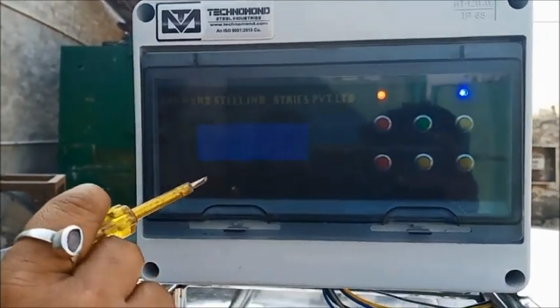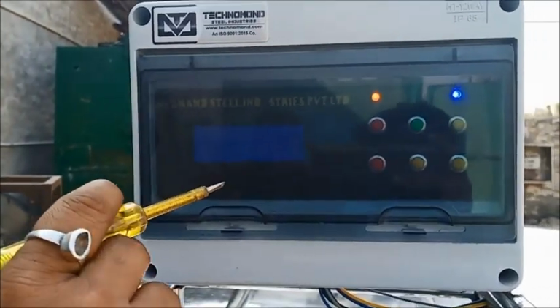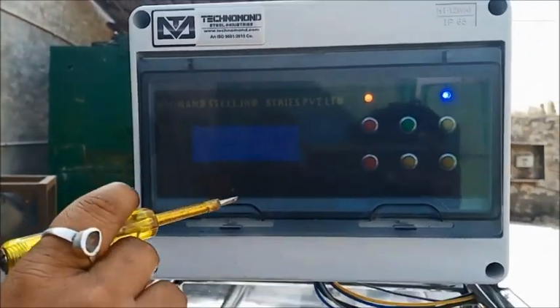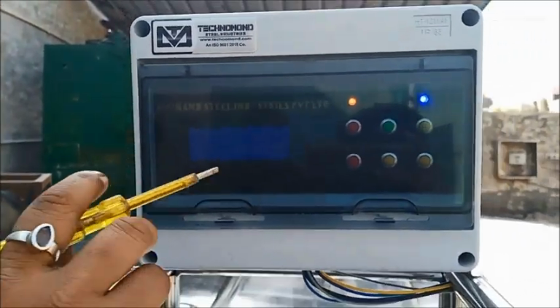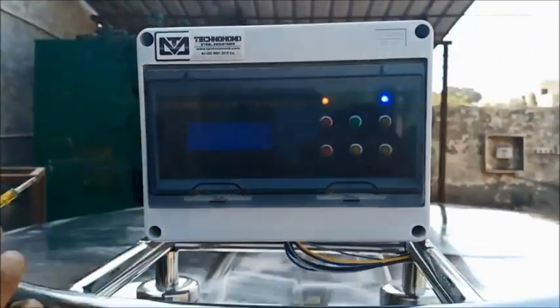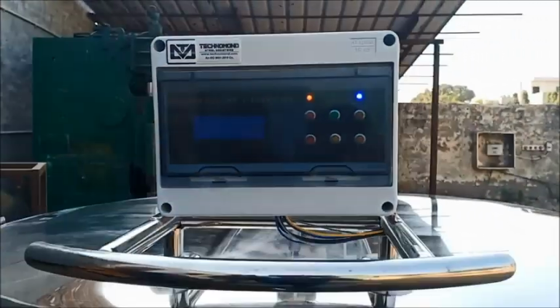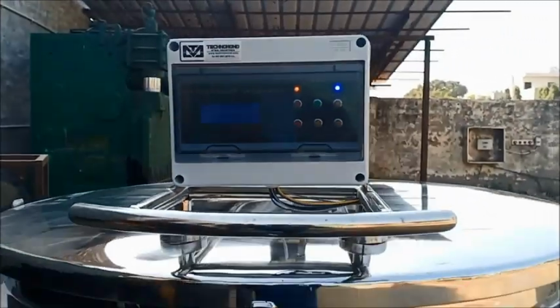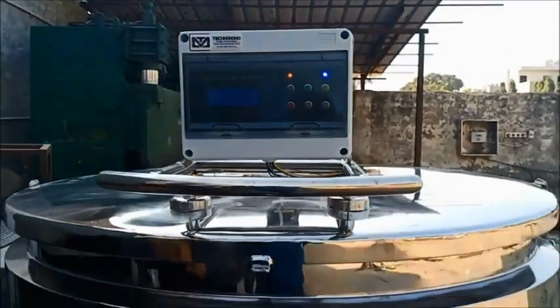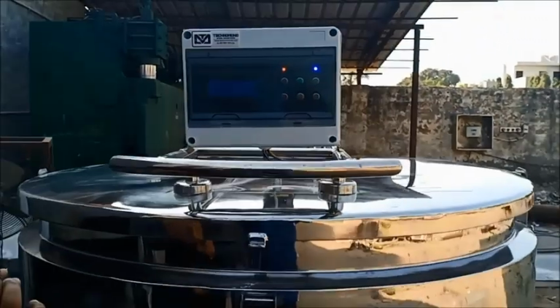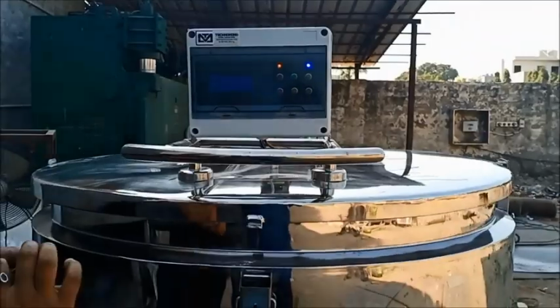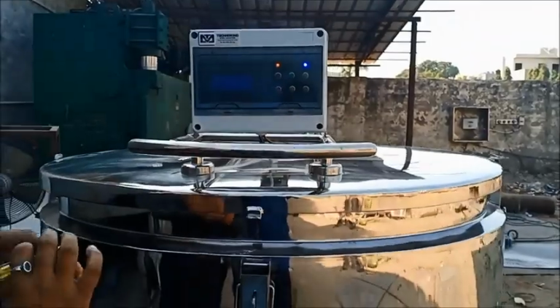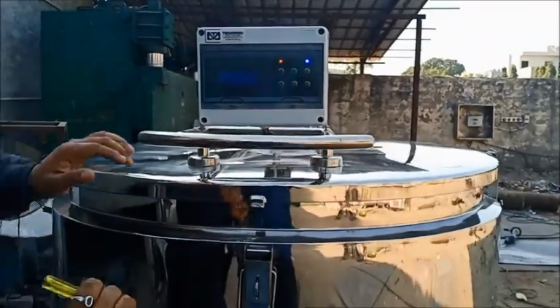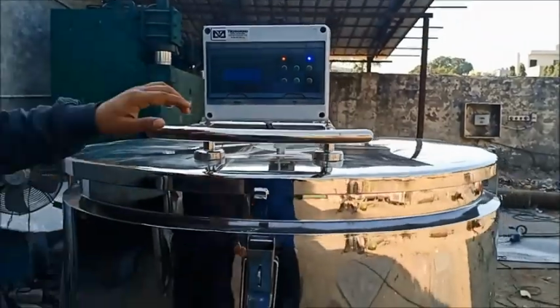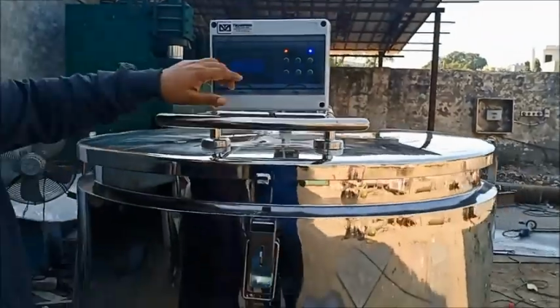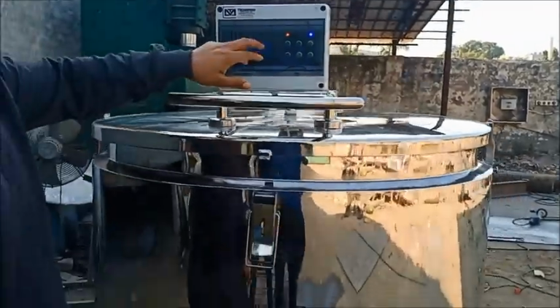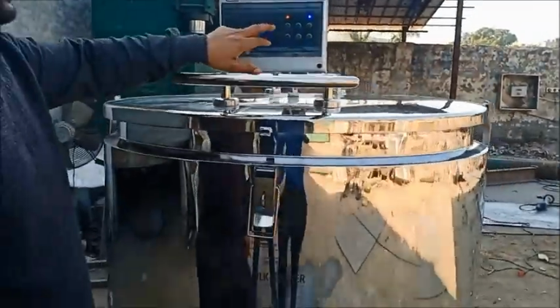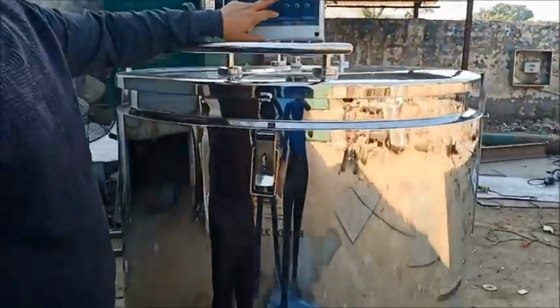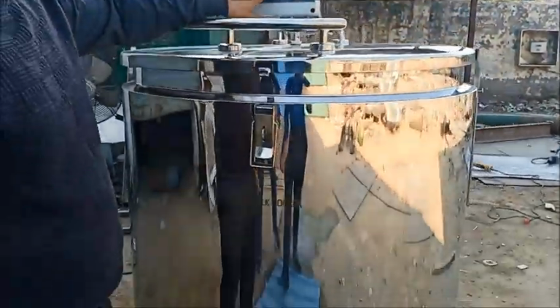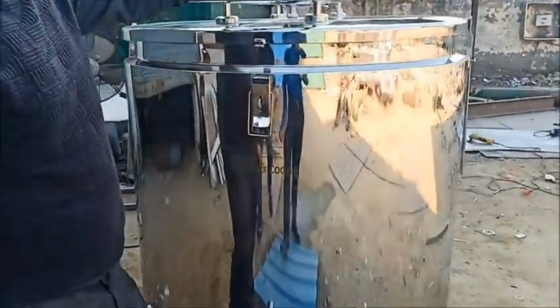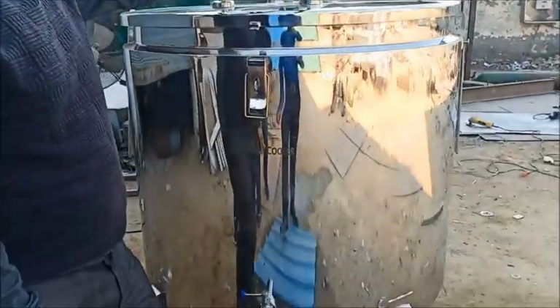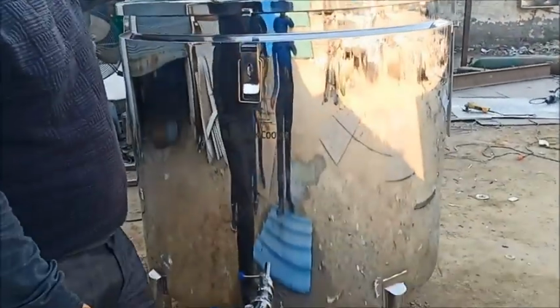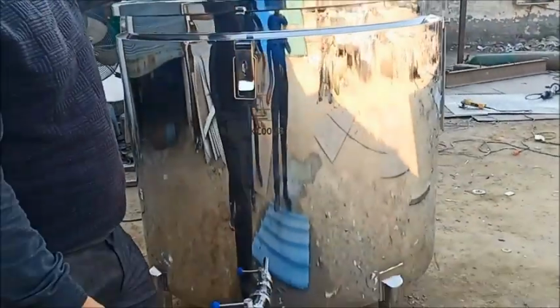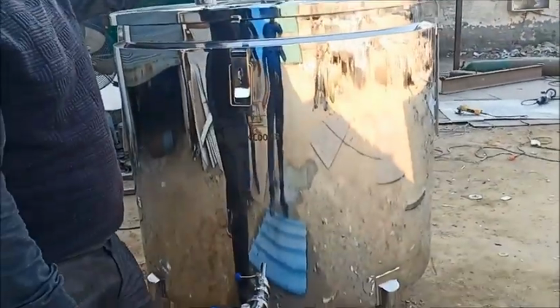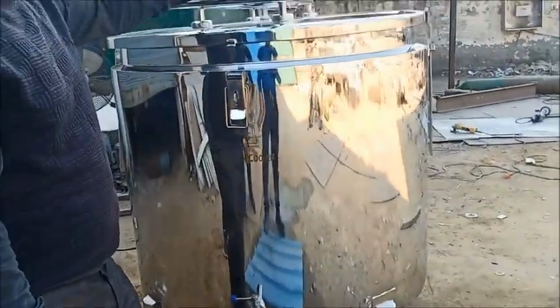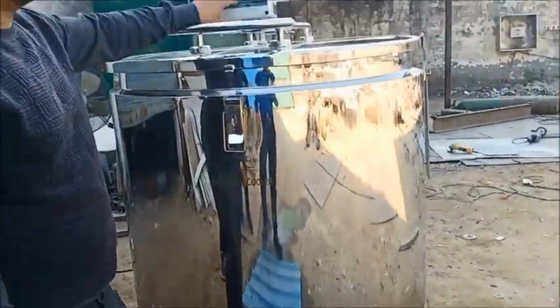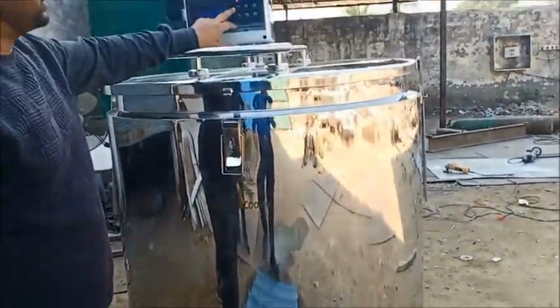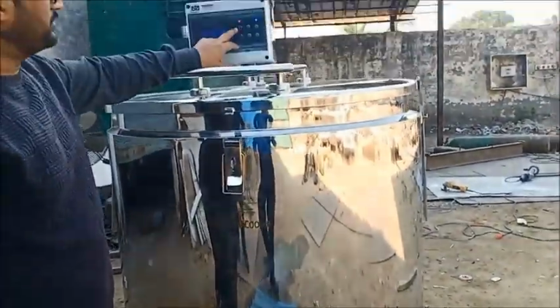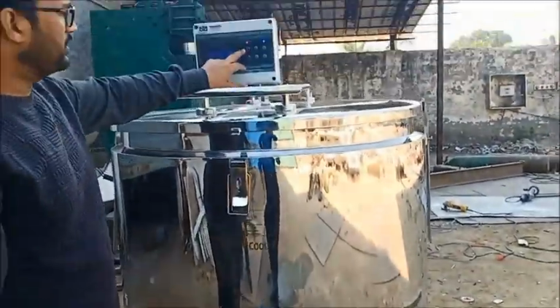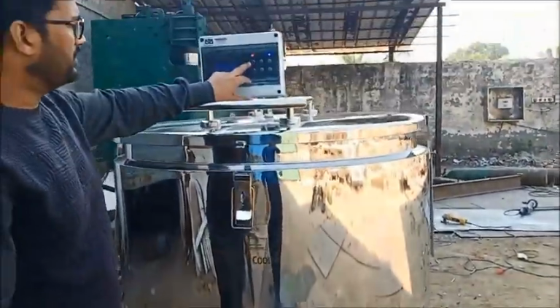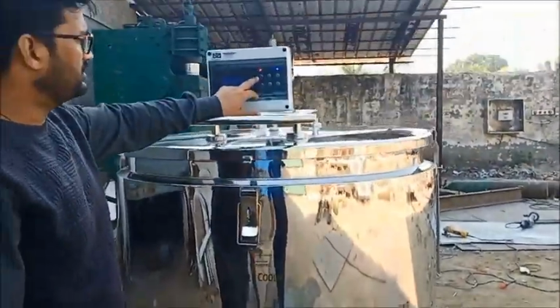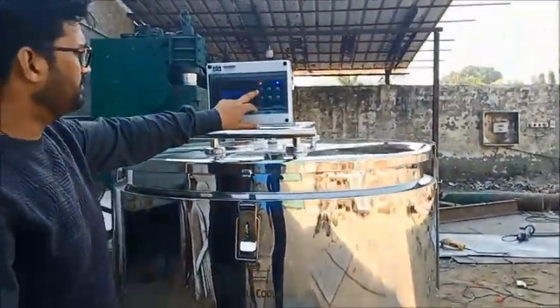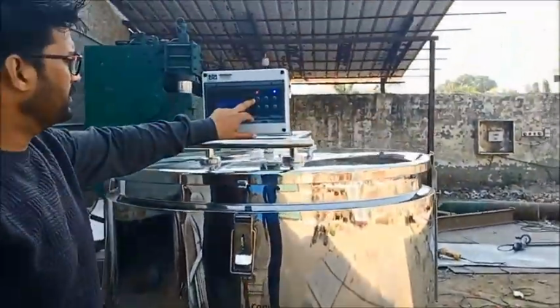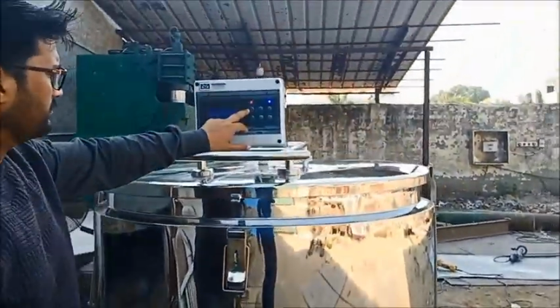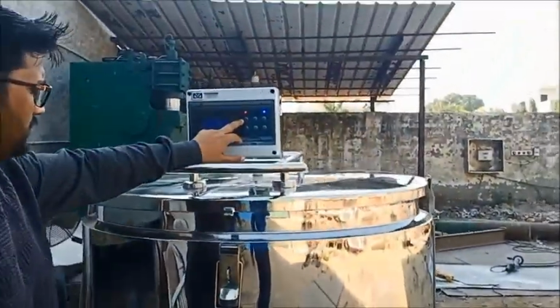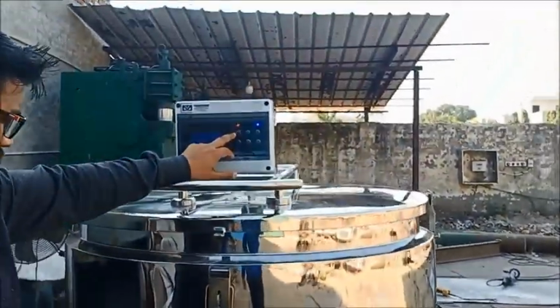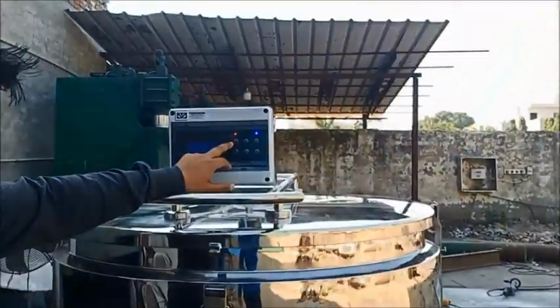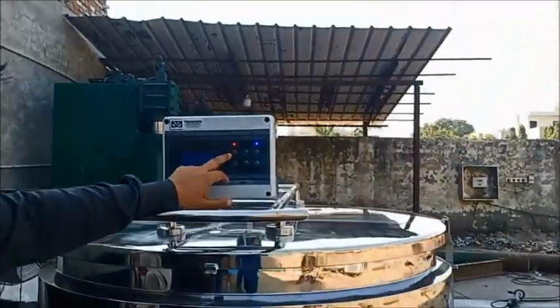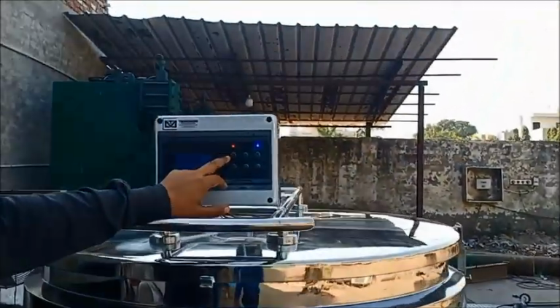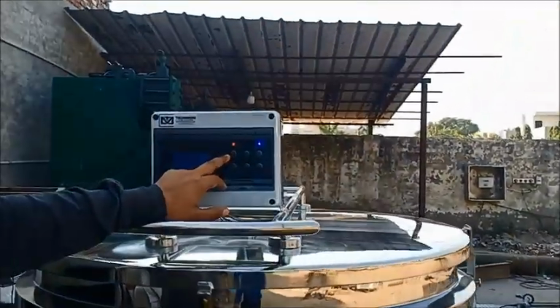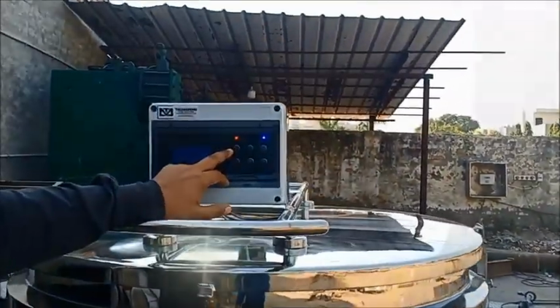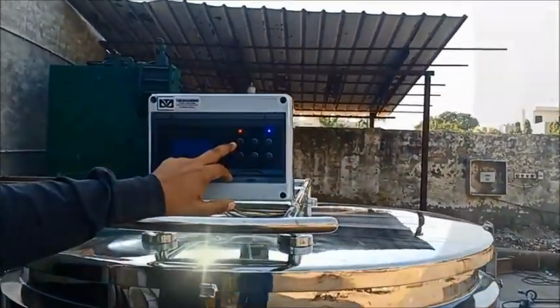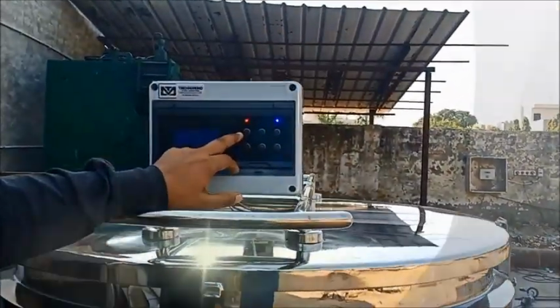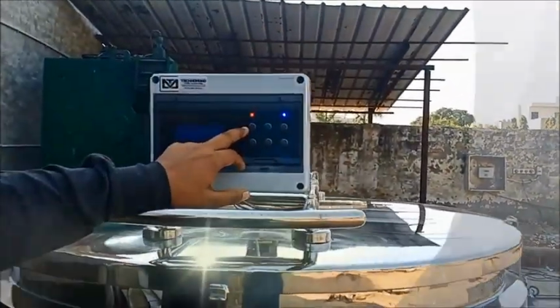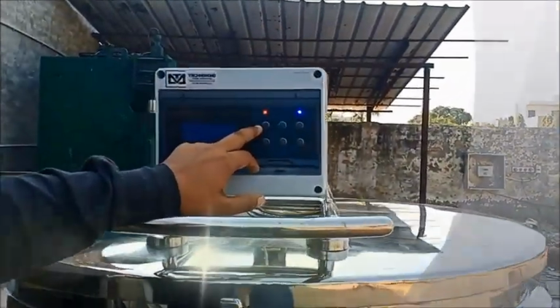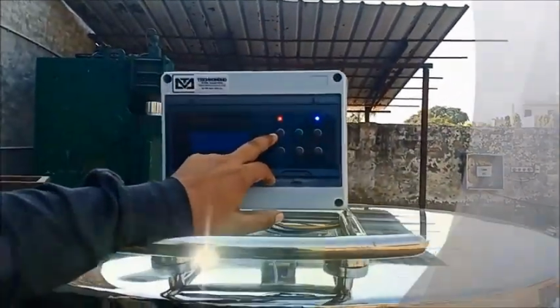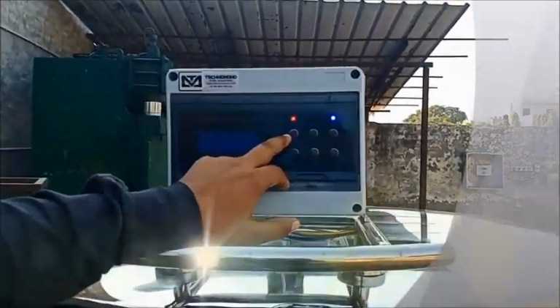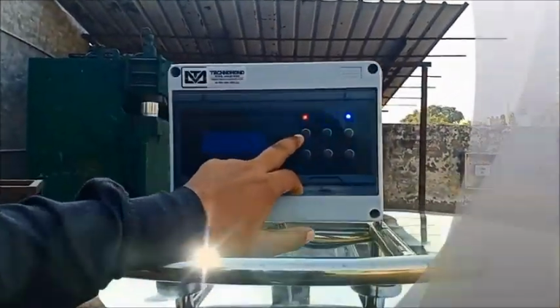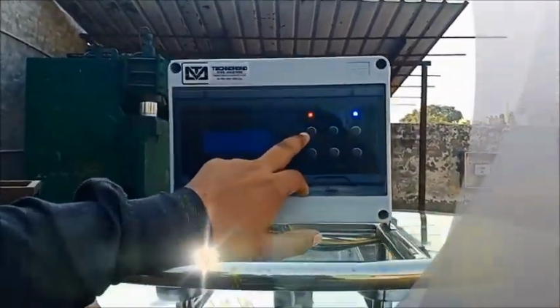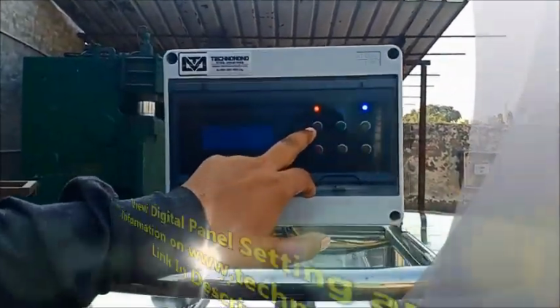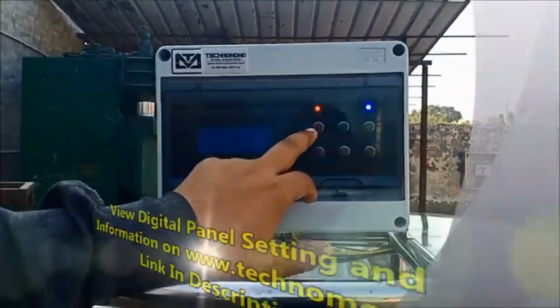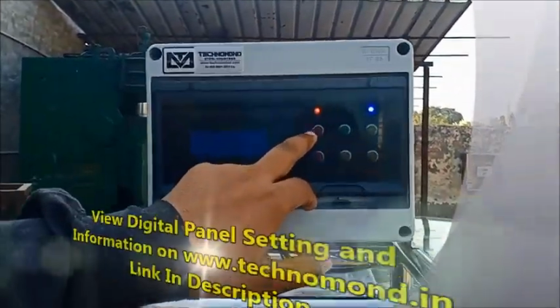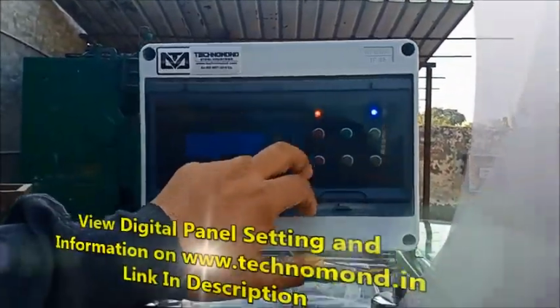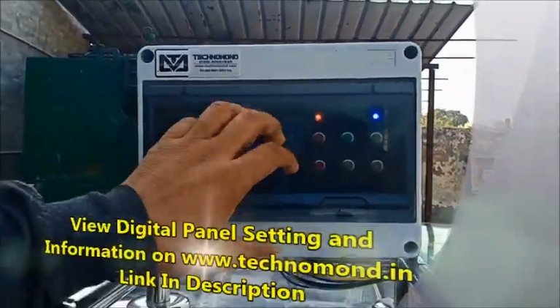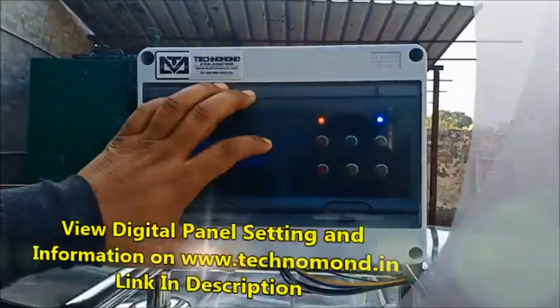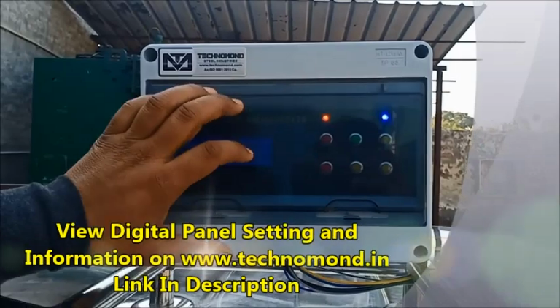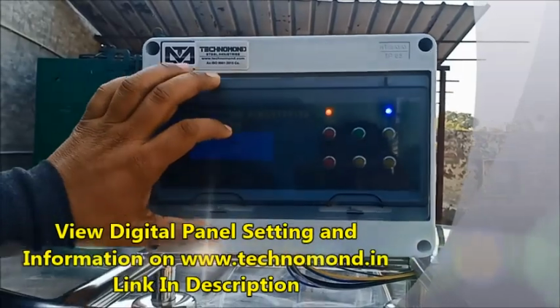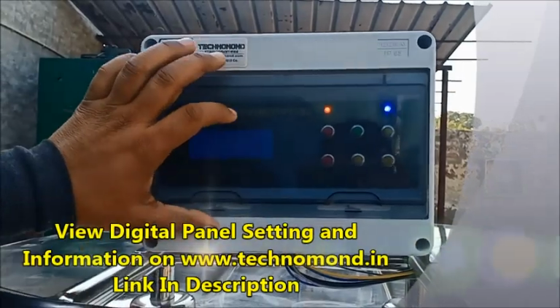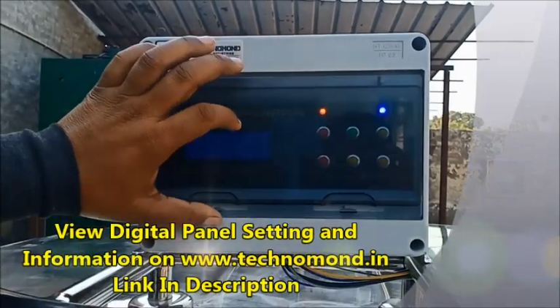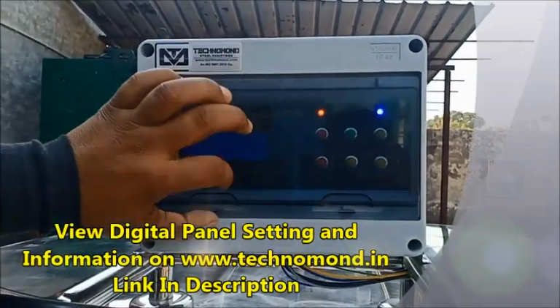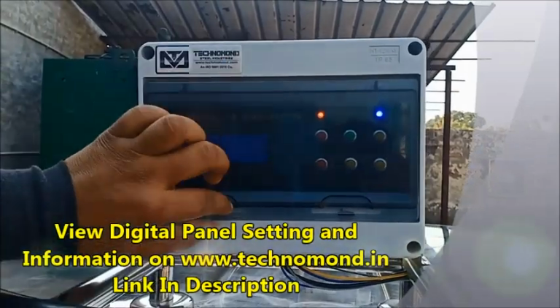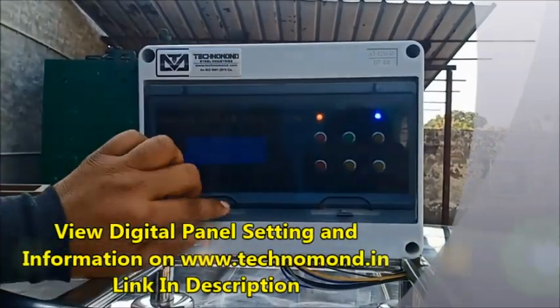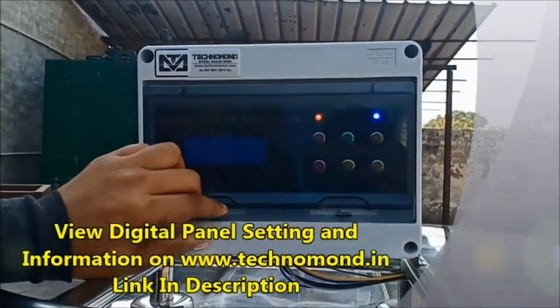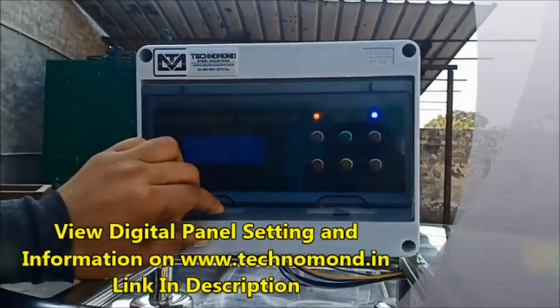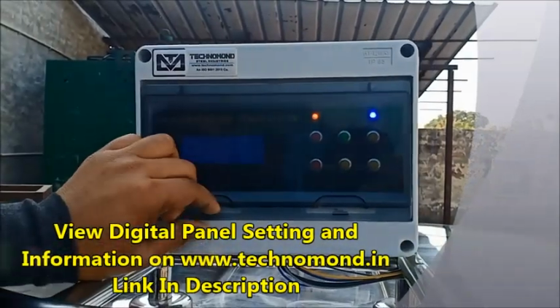Now we are looking at the switches. This is the first switch for the bulk milk cooler. You can see the motor mode and the remote mode. If you are in manual mode, you can open it.